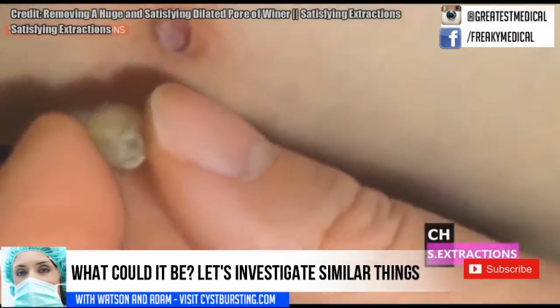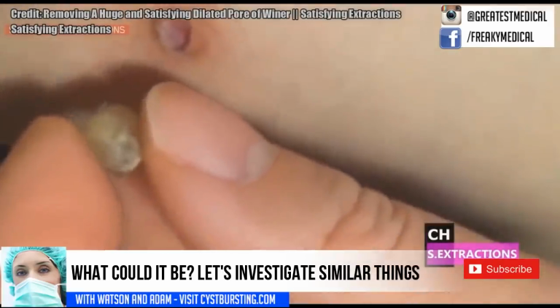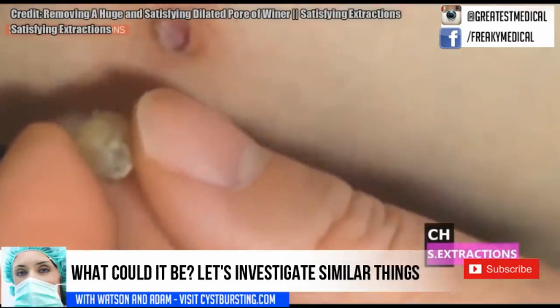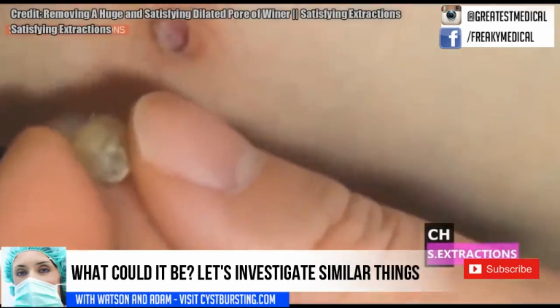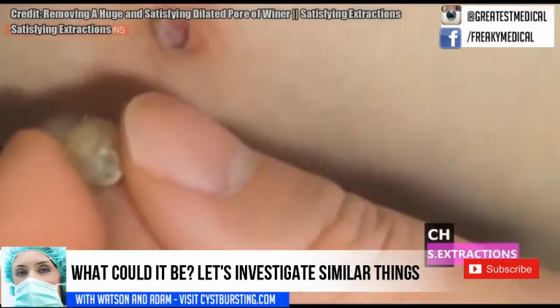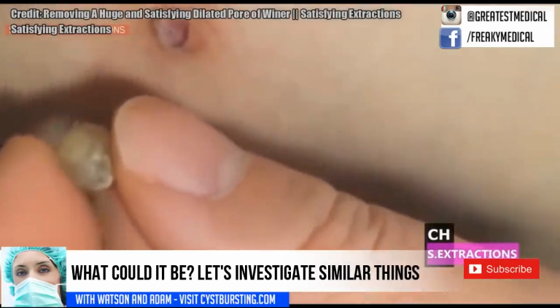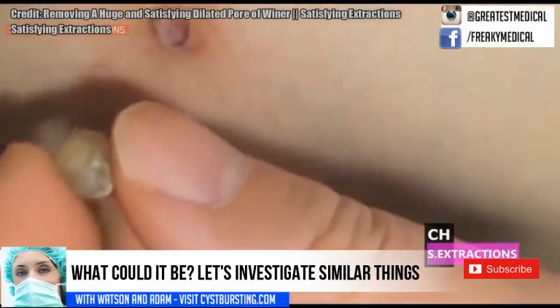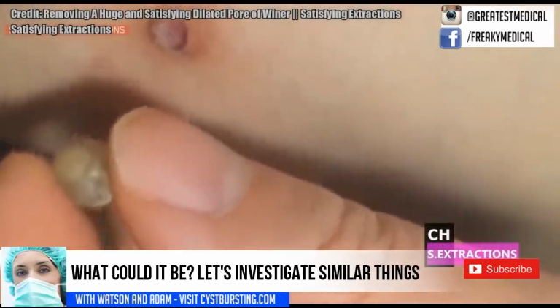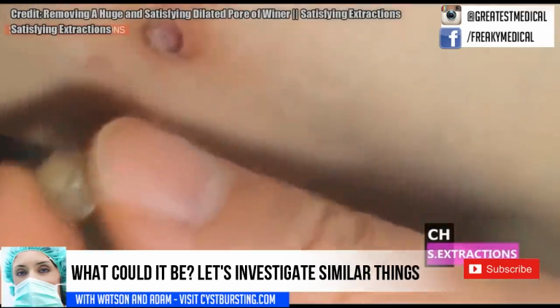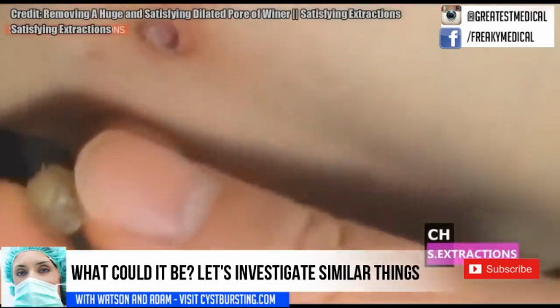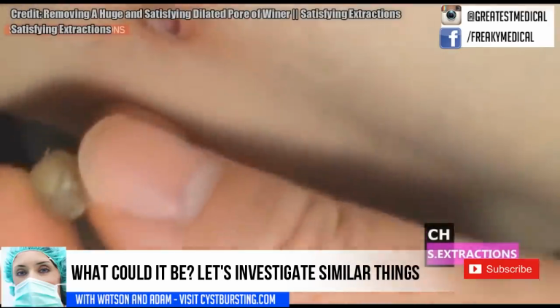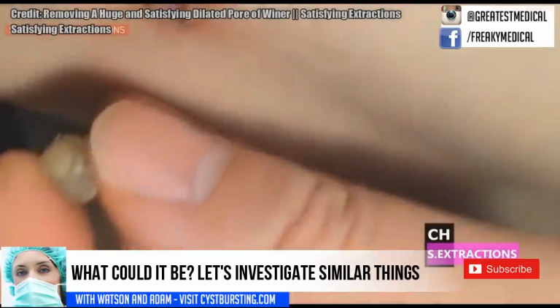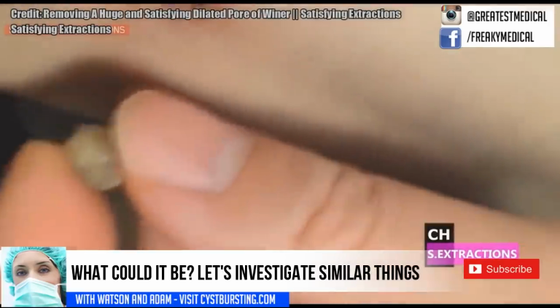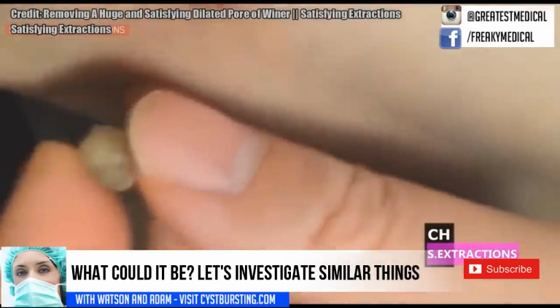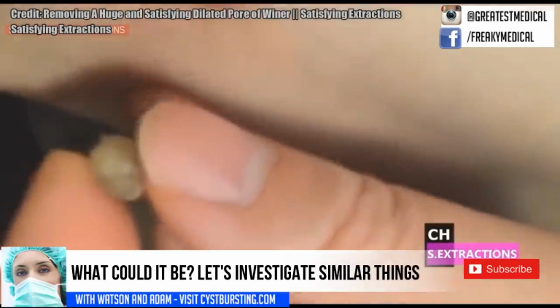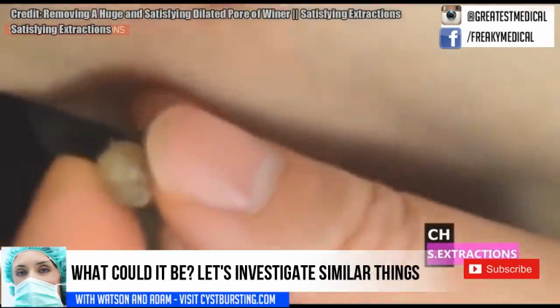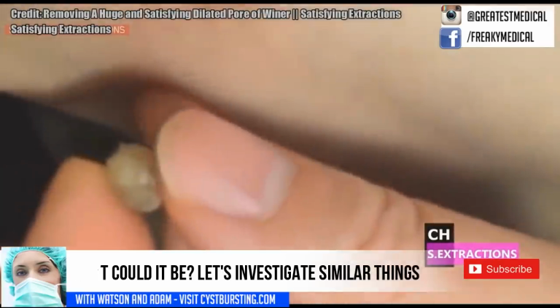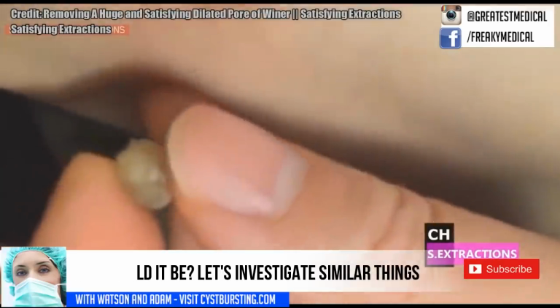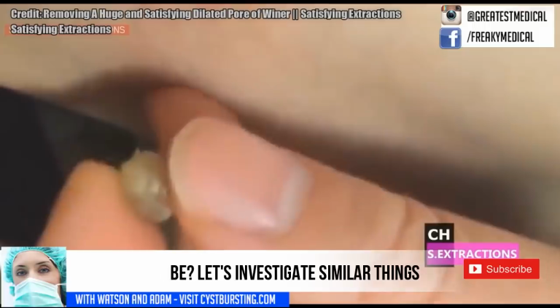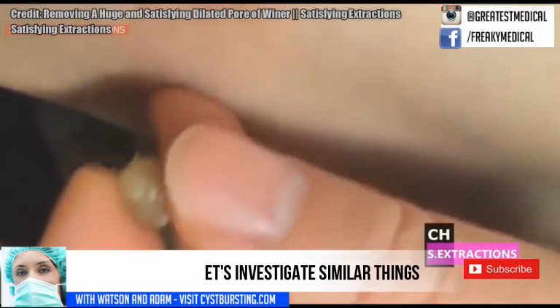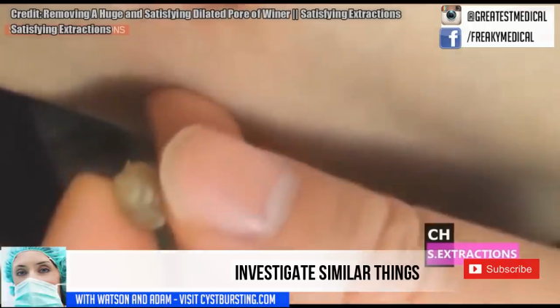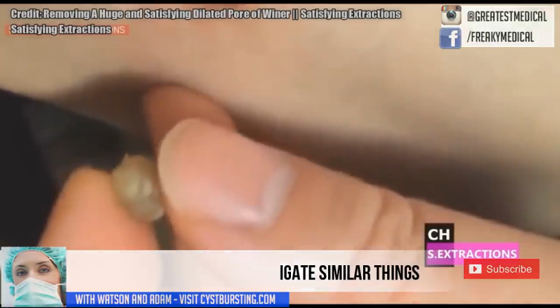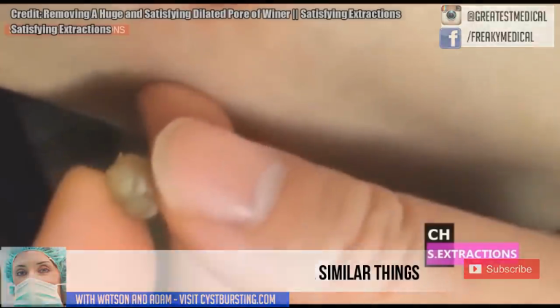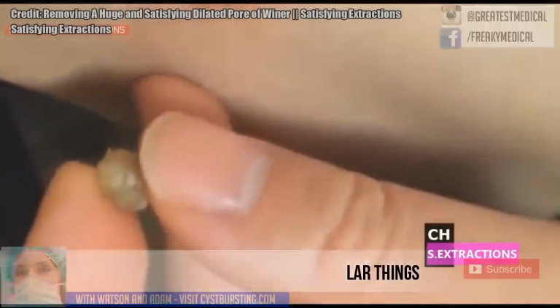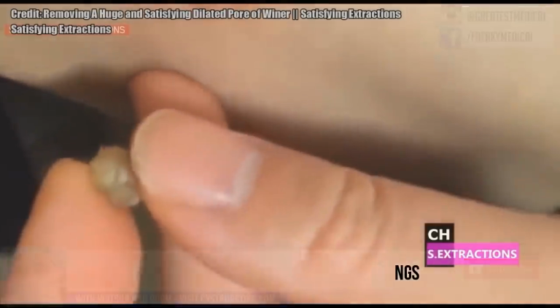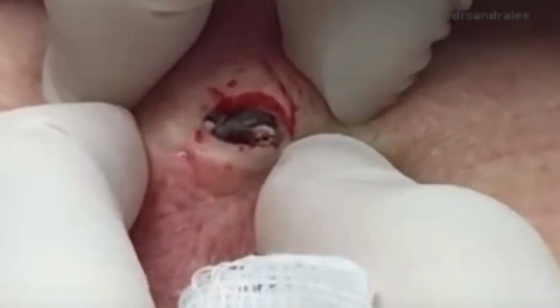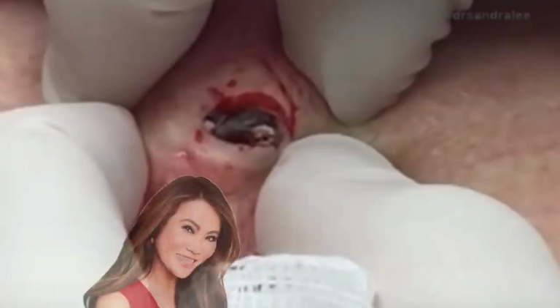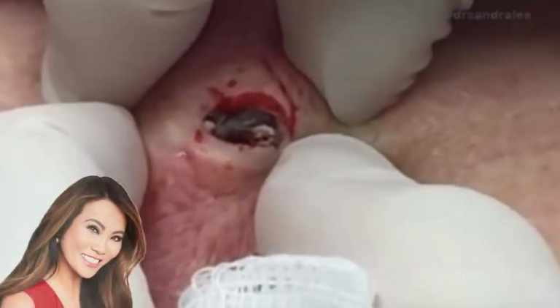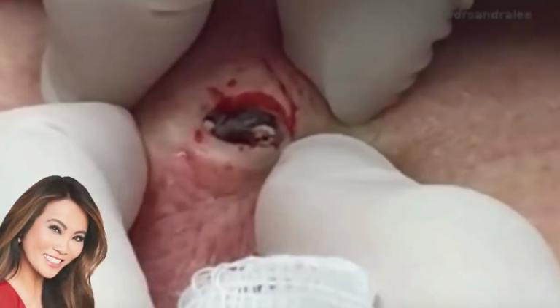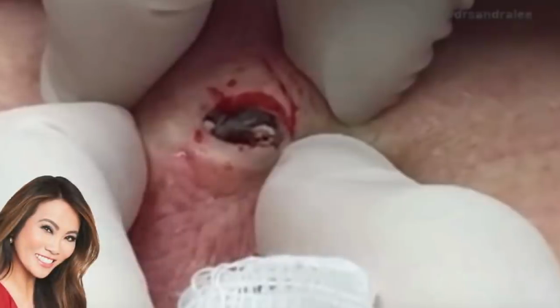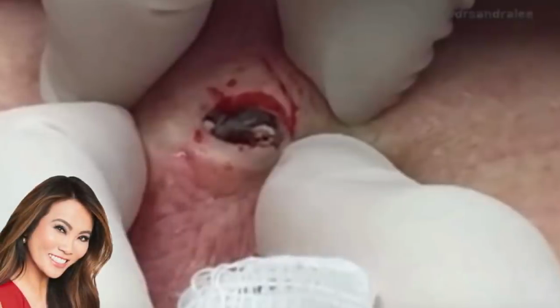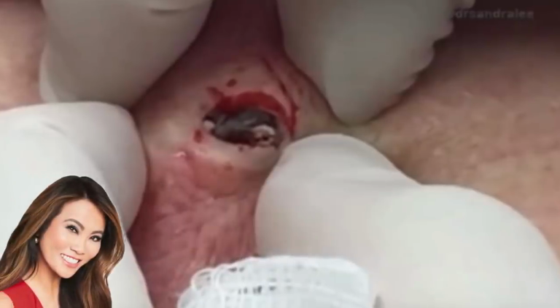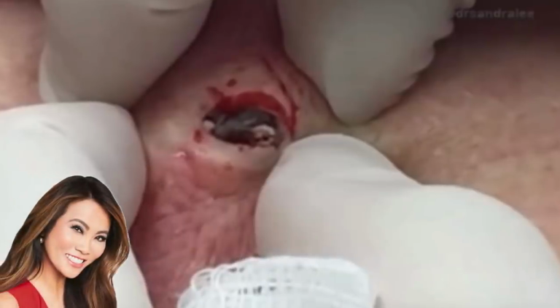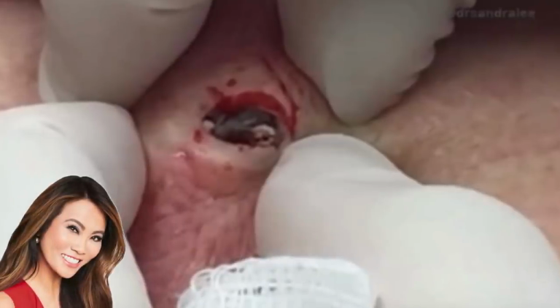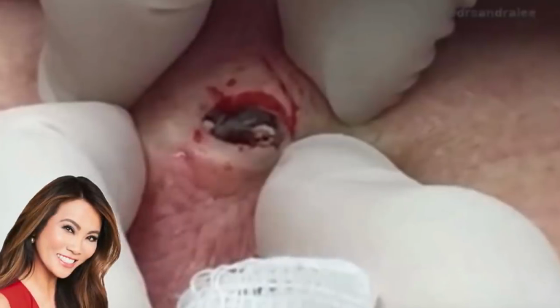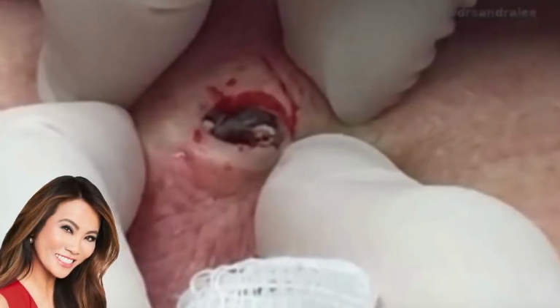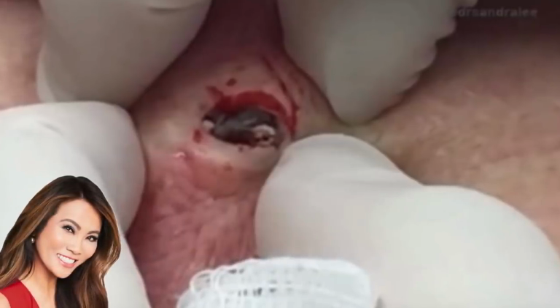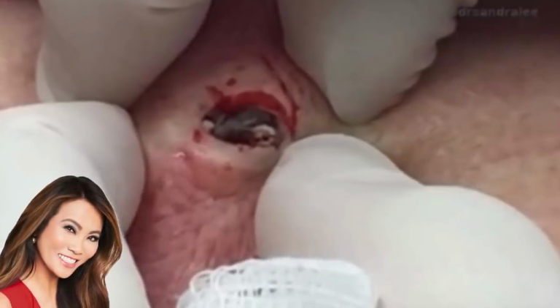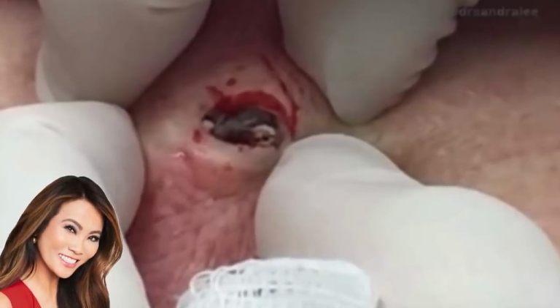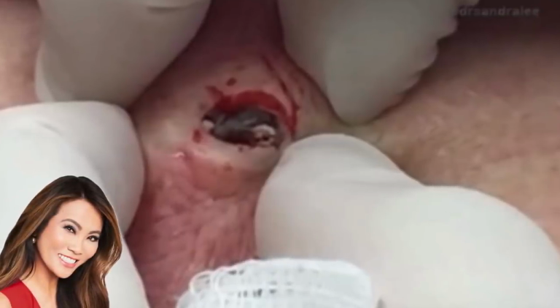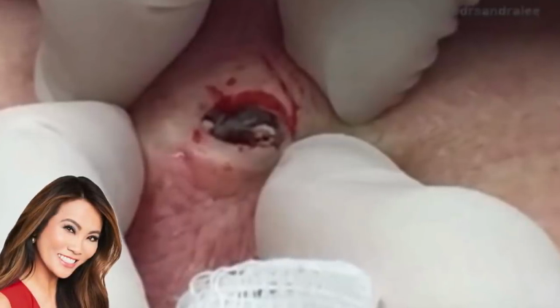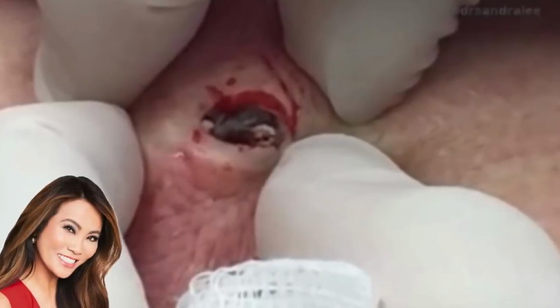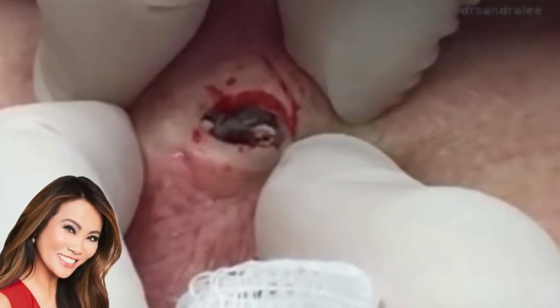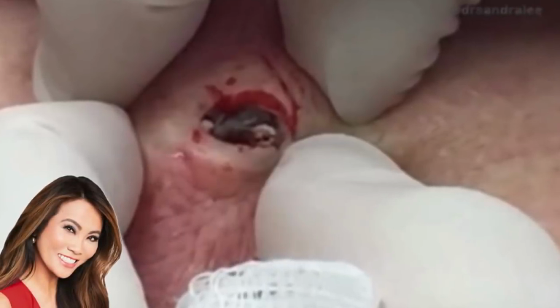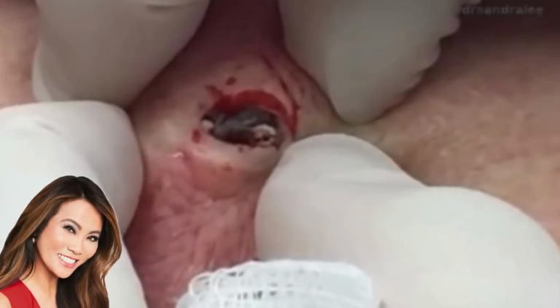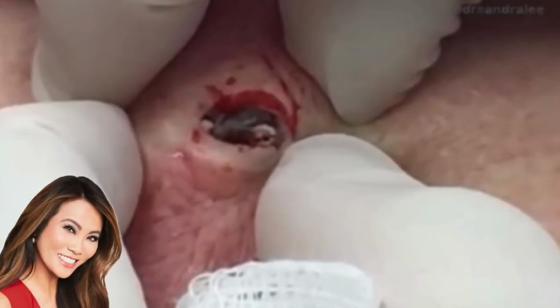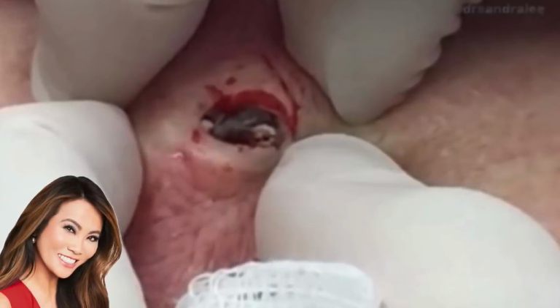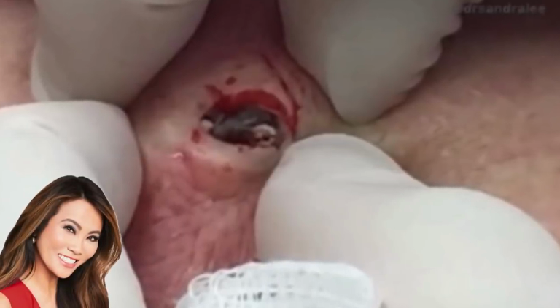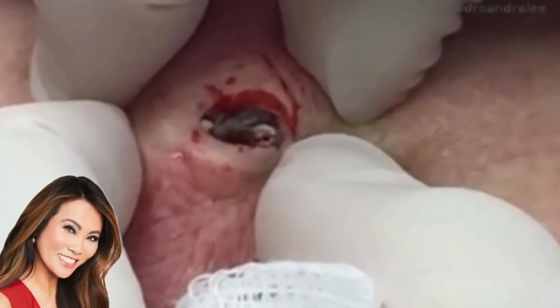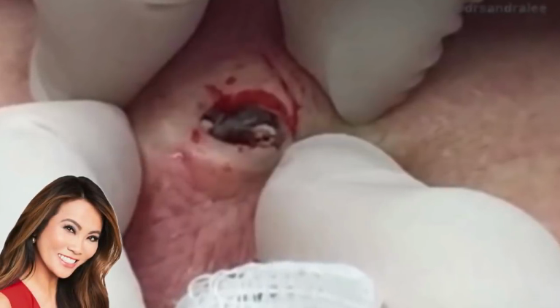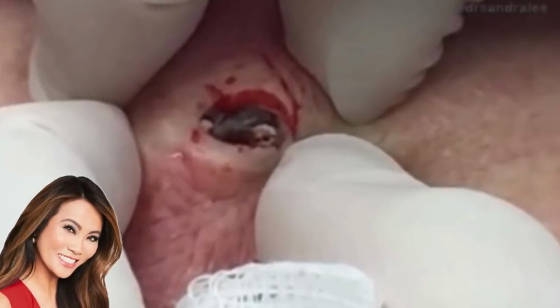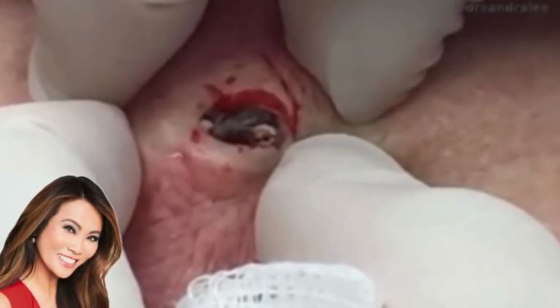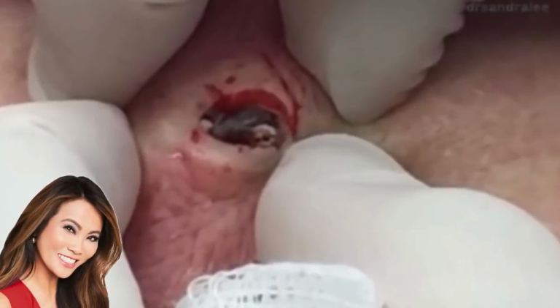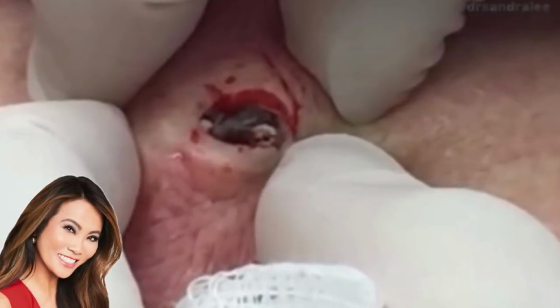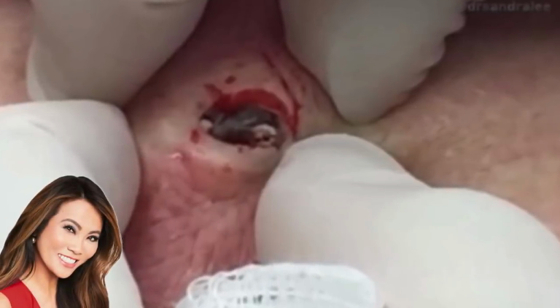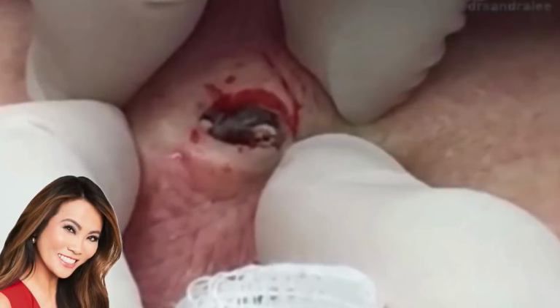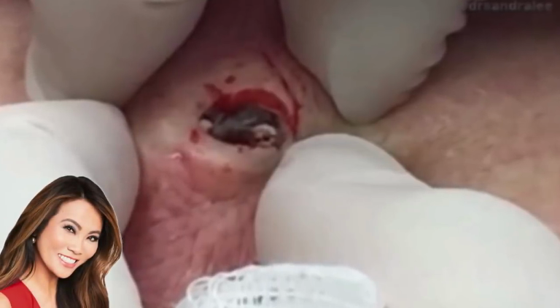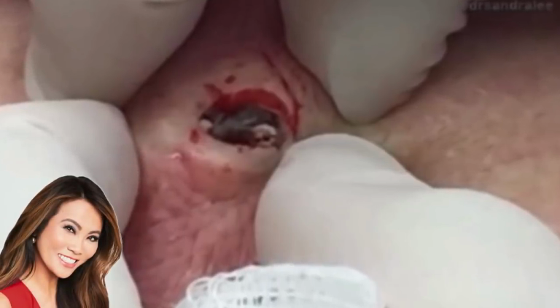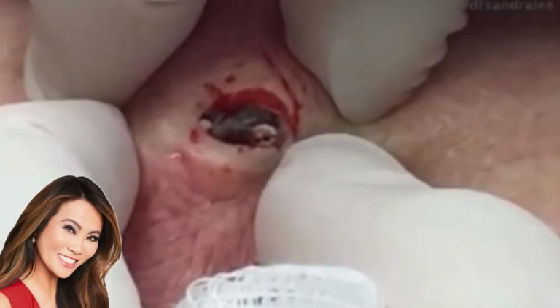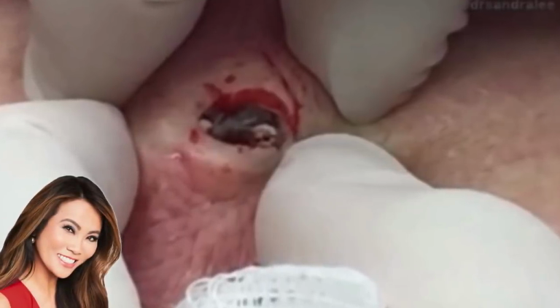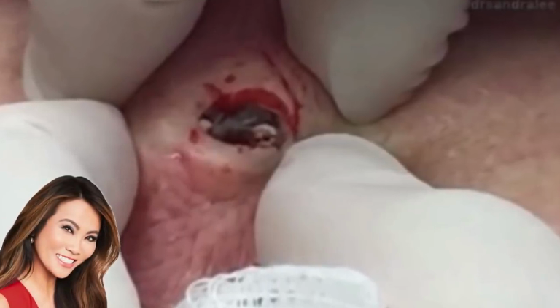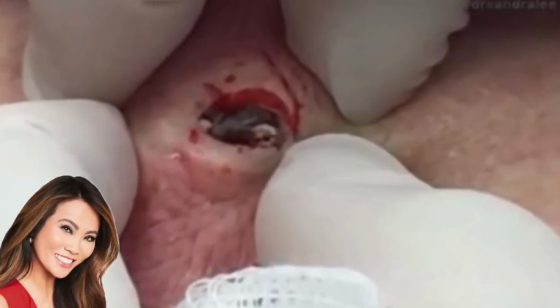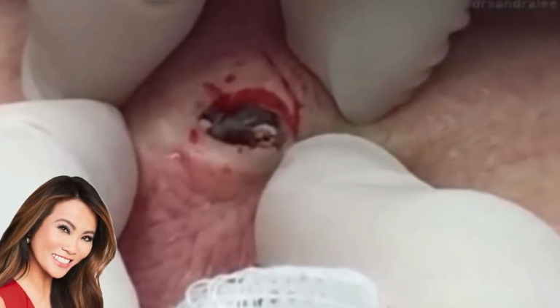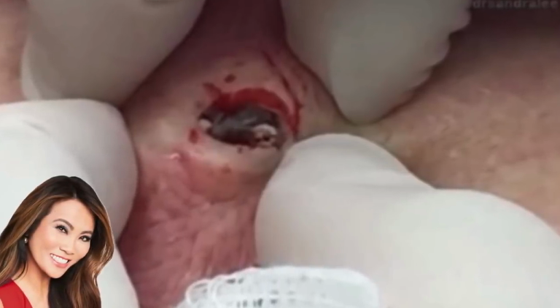but that obviously isn't the case as Dr. Lee always wears gloves. What else can we figure out about the clip?